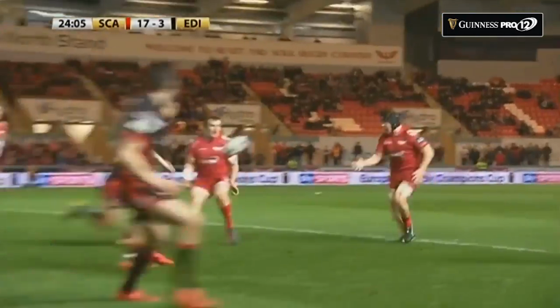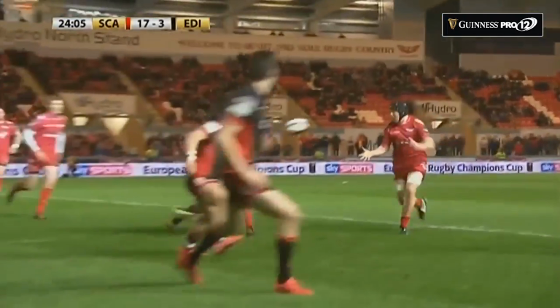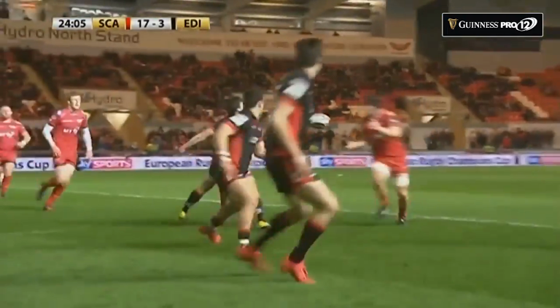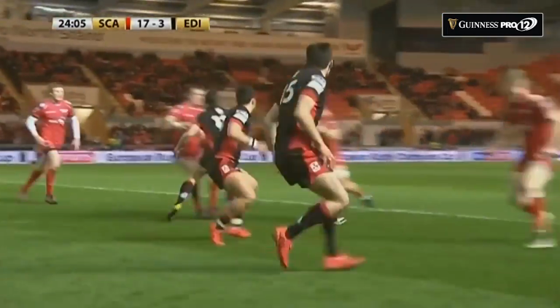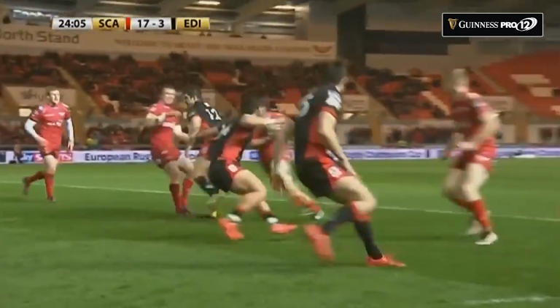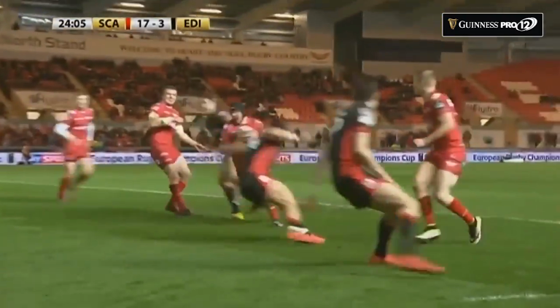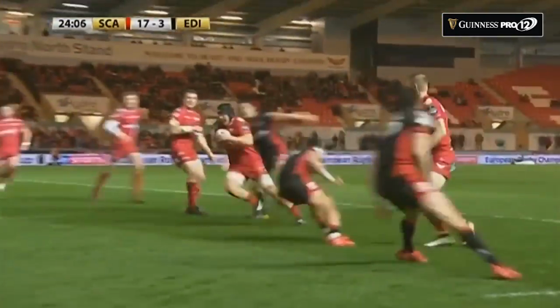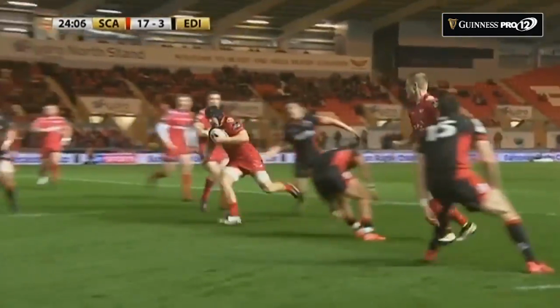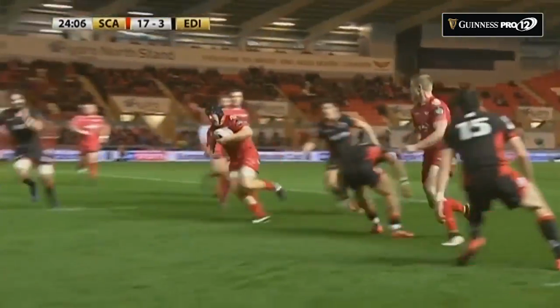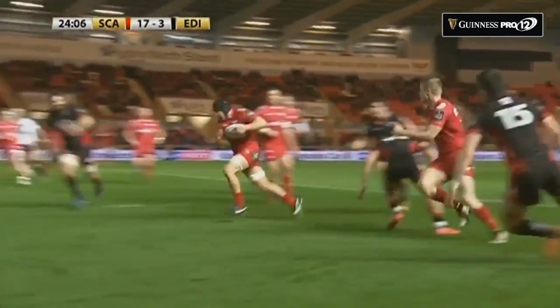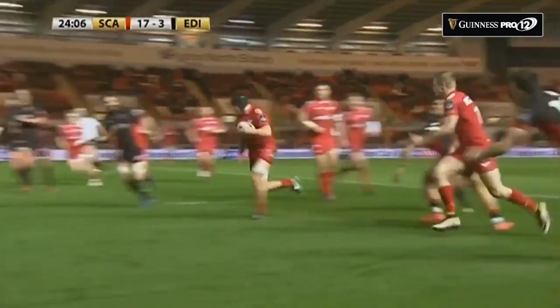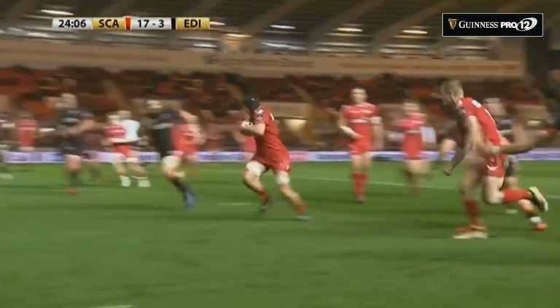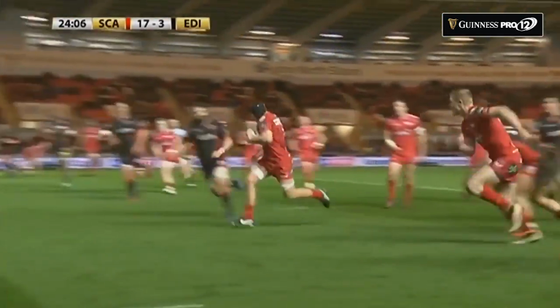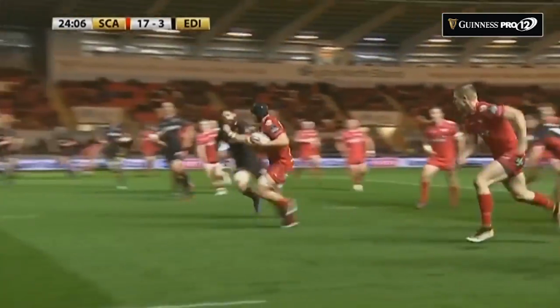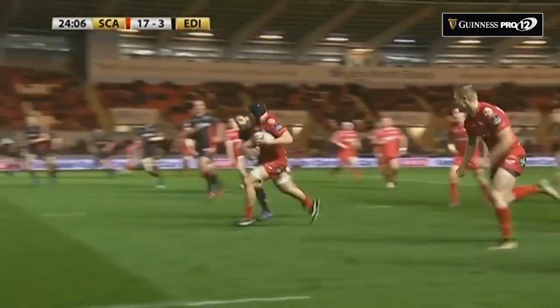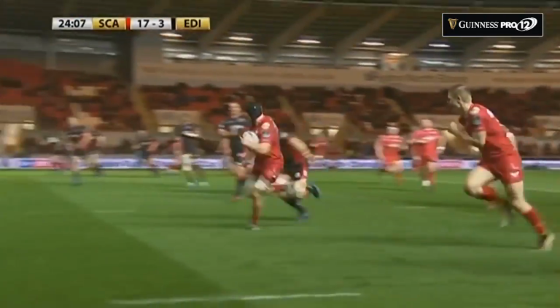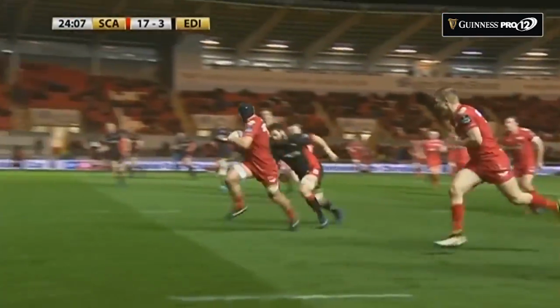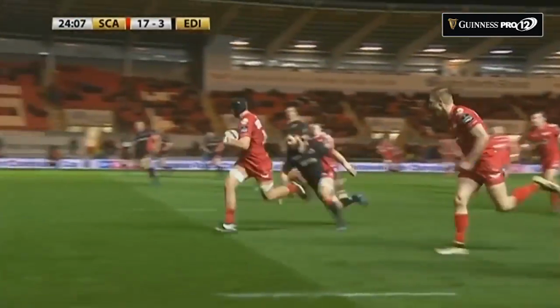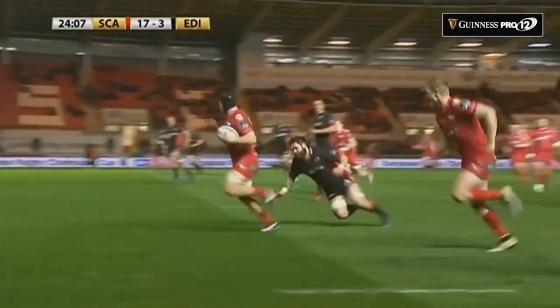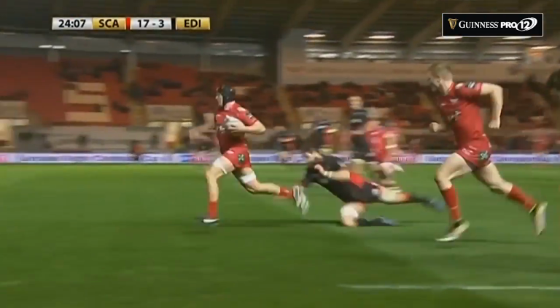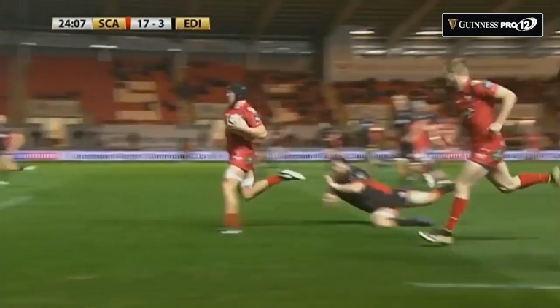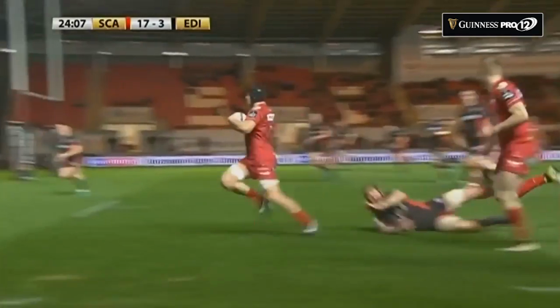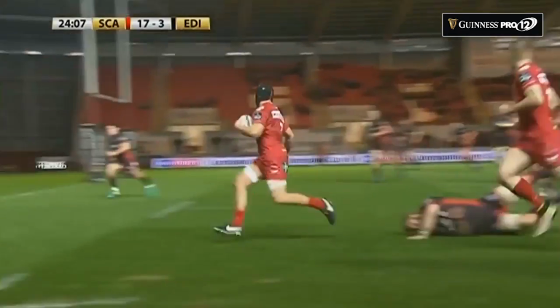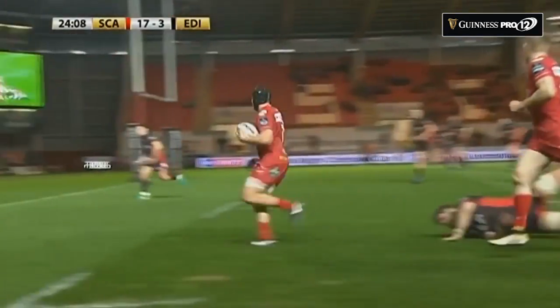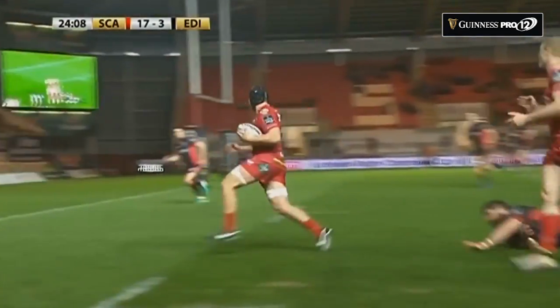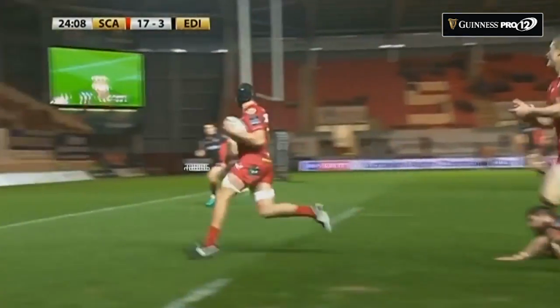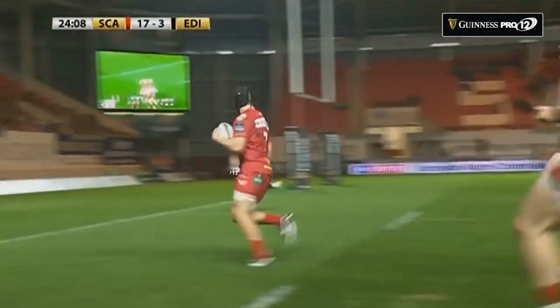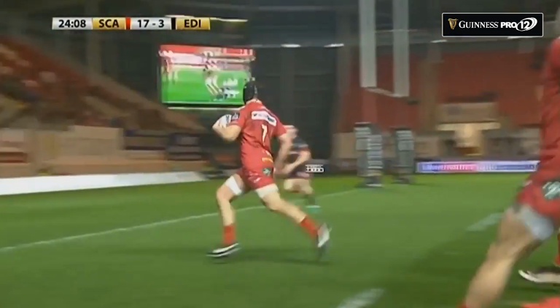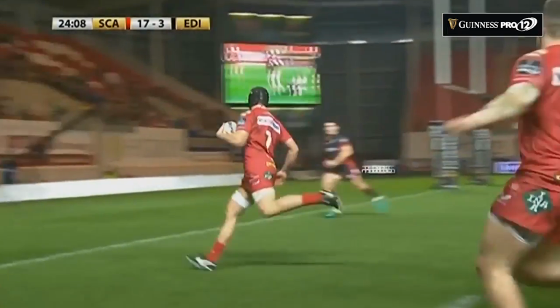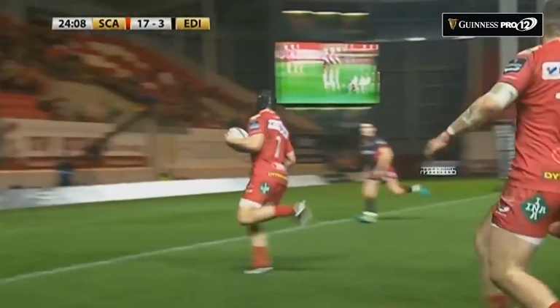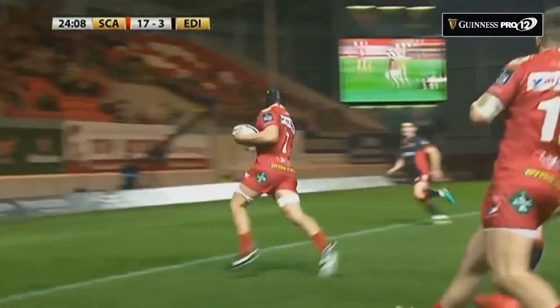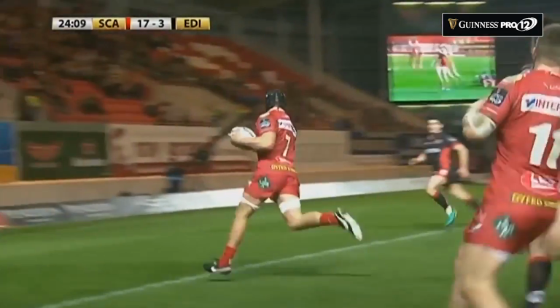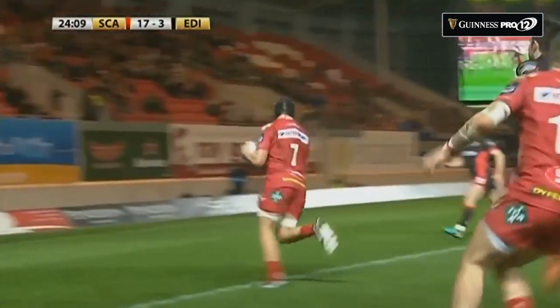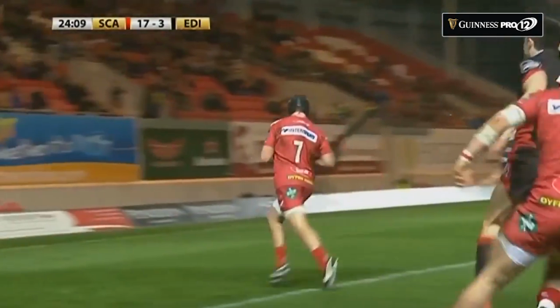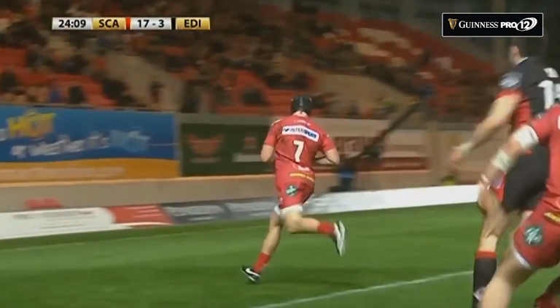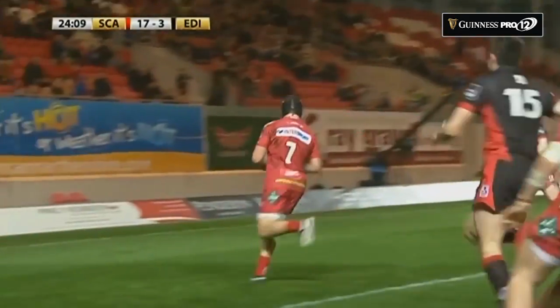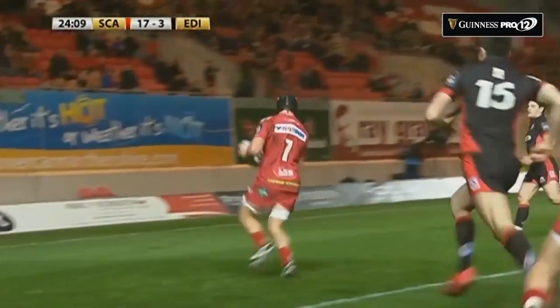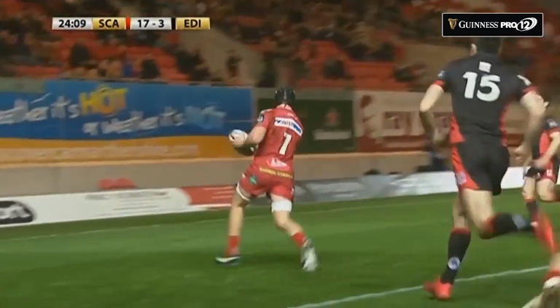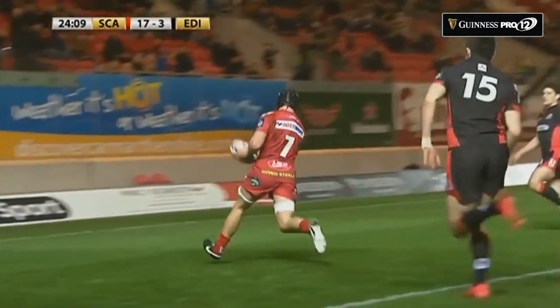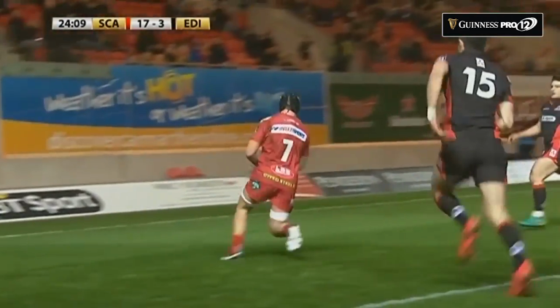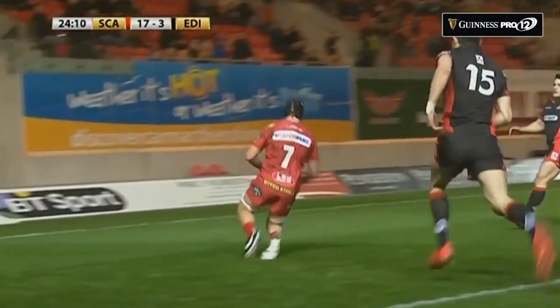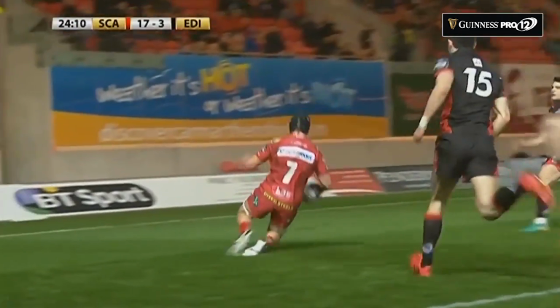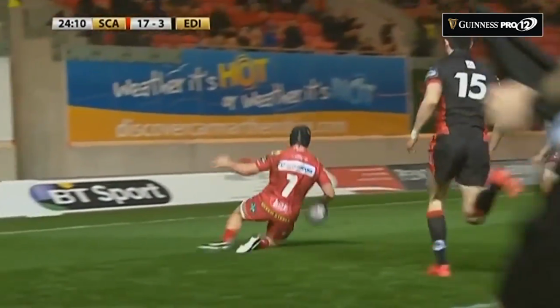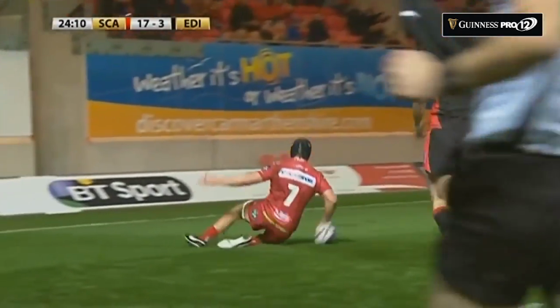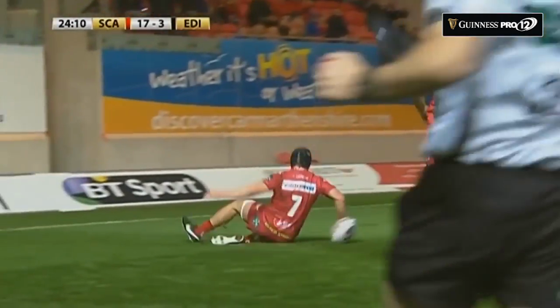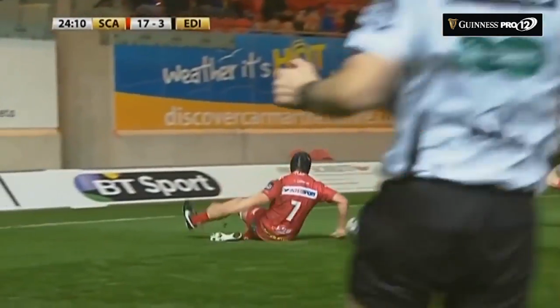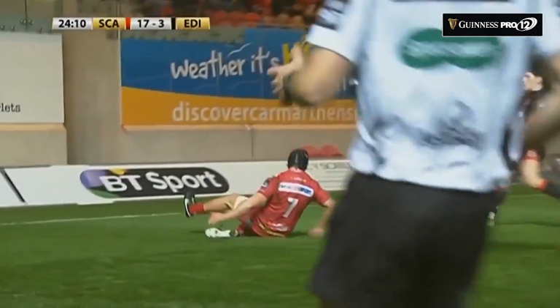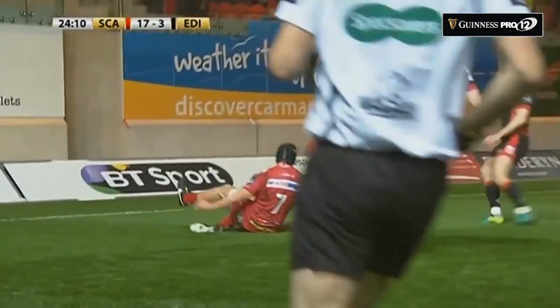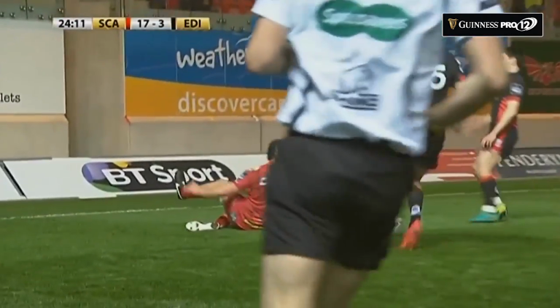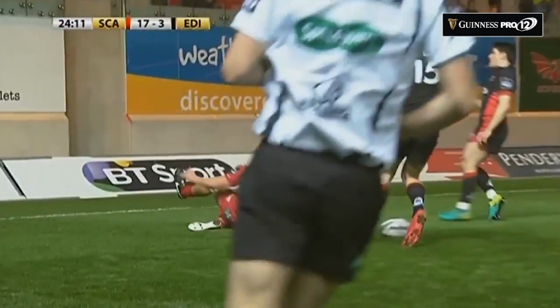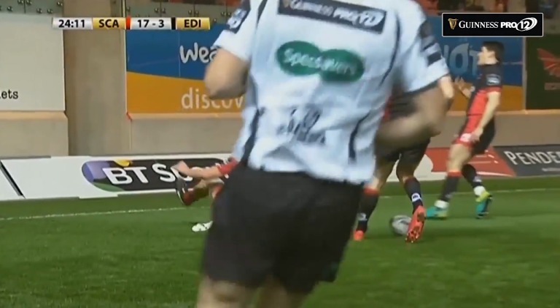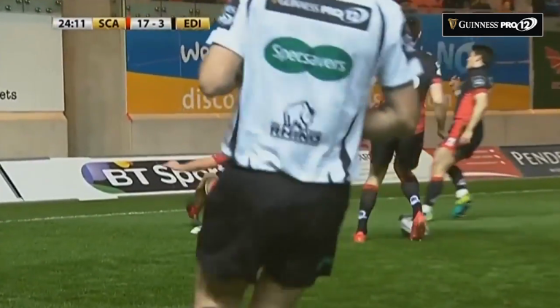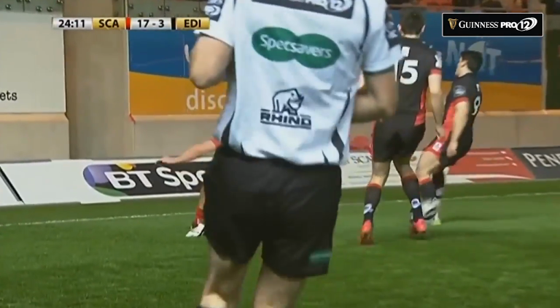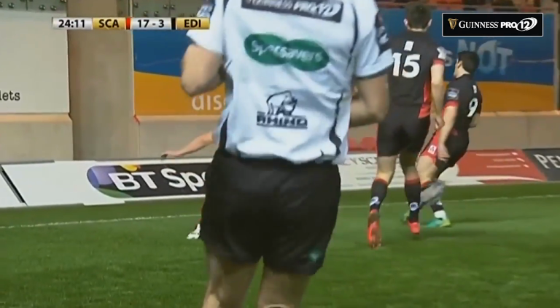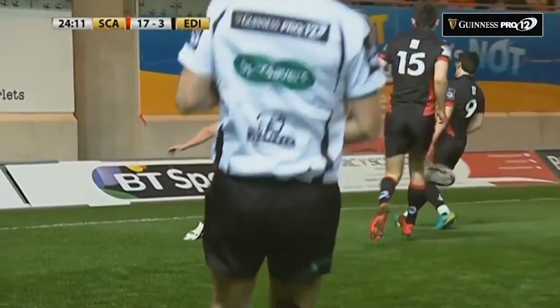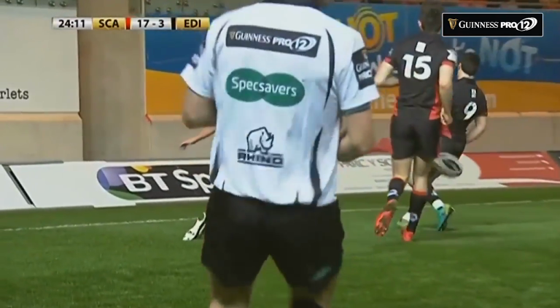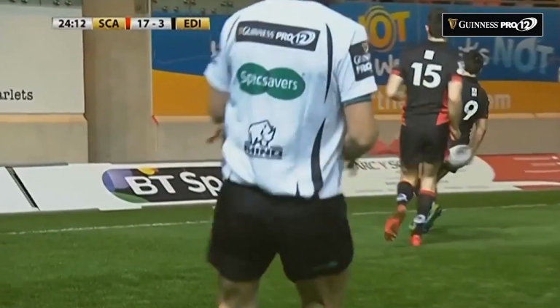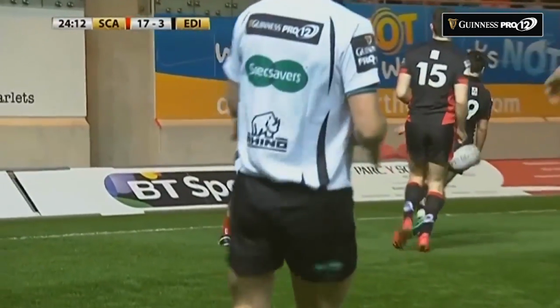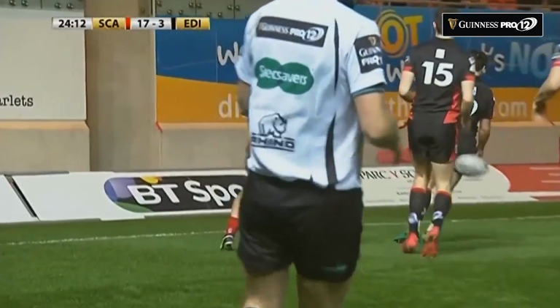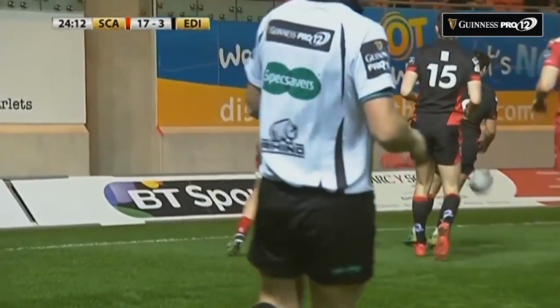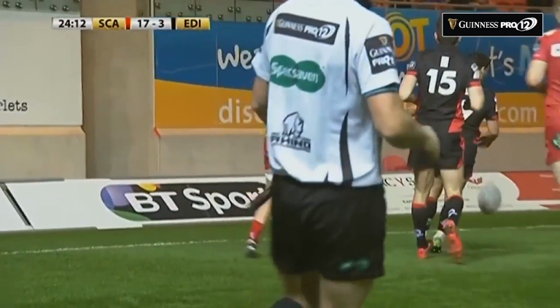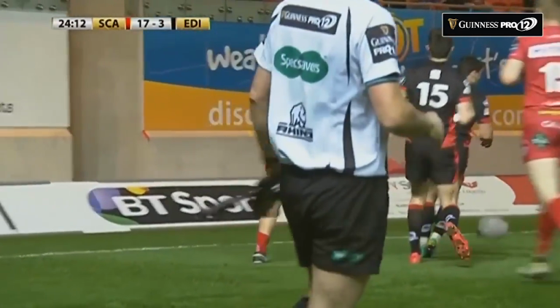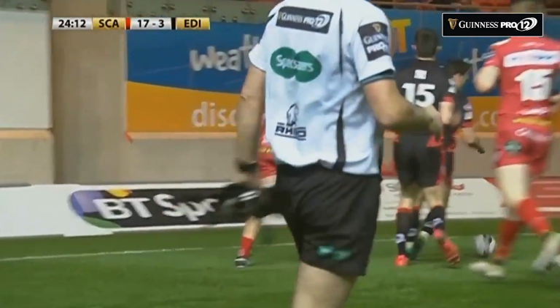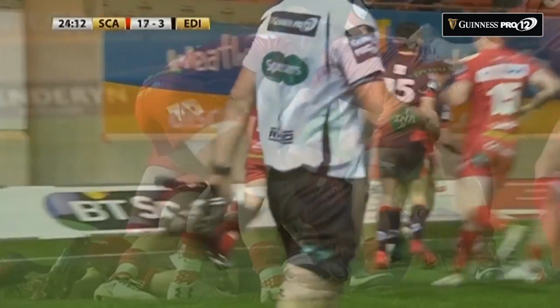They're all over the place, they're putting inside balls in. It's a confidence thing in defence and you've got to feel comfortable with the guys around you.